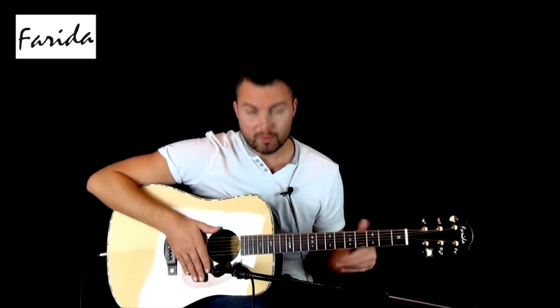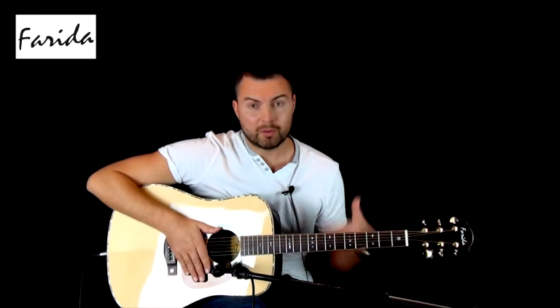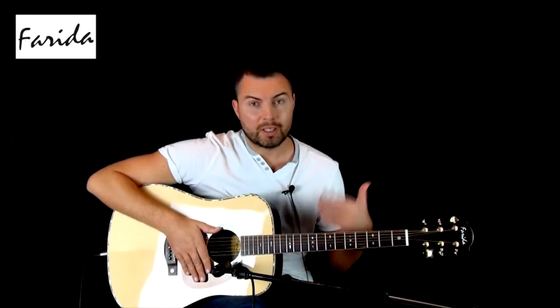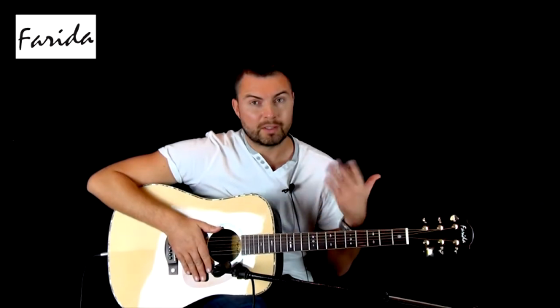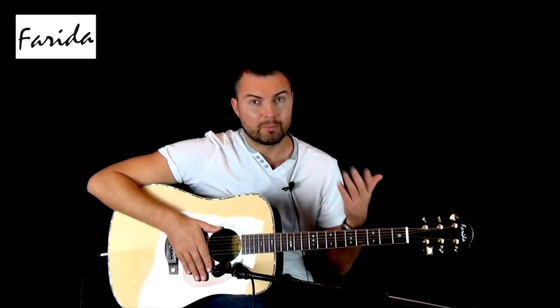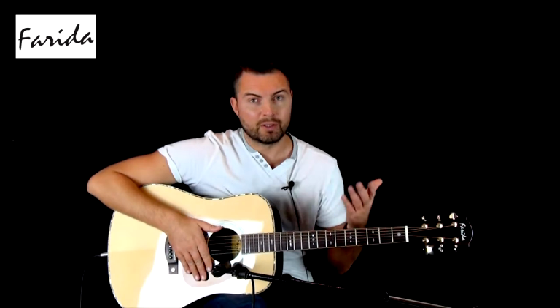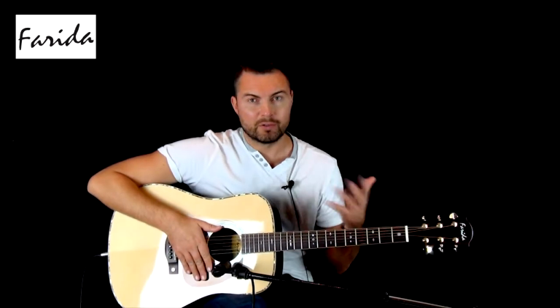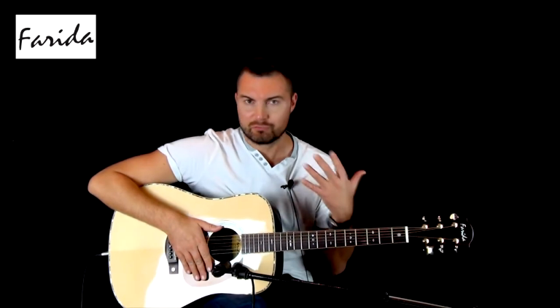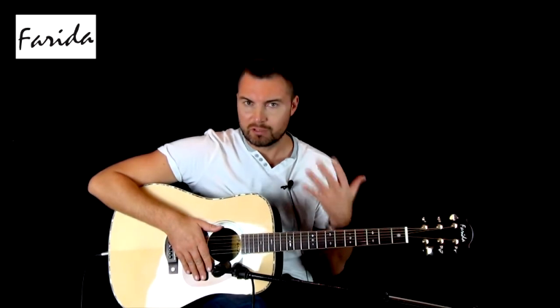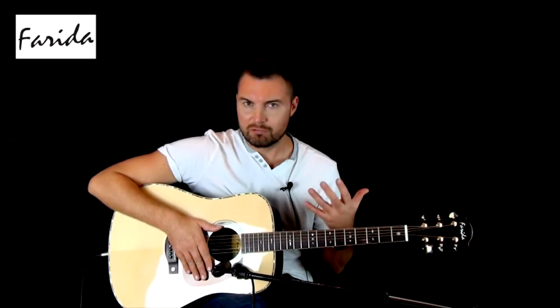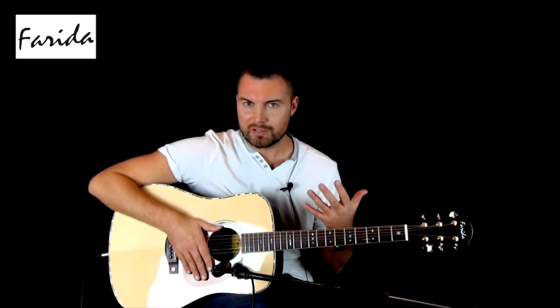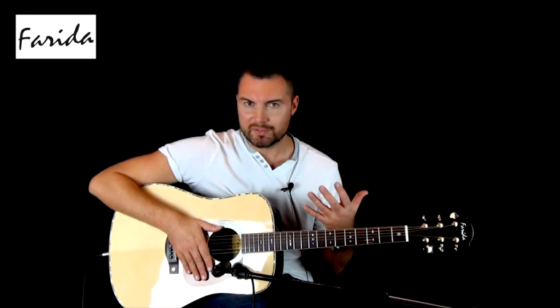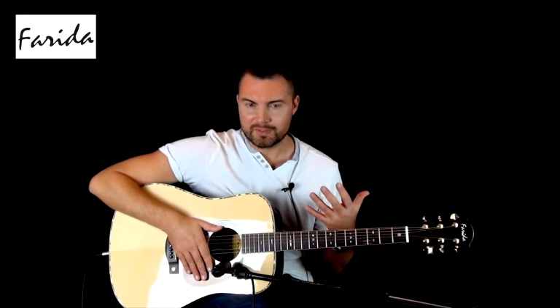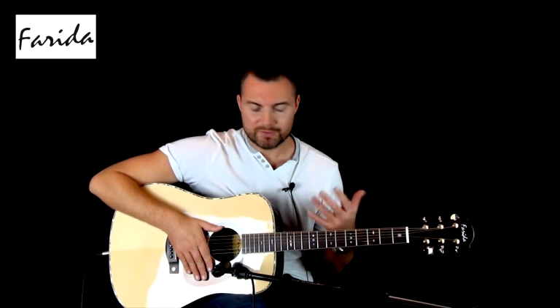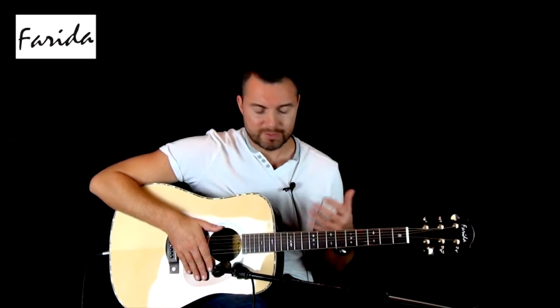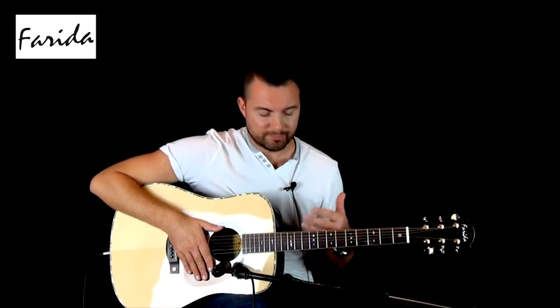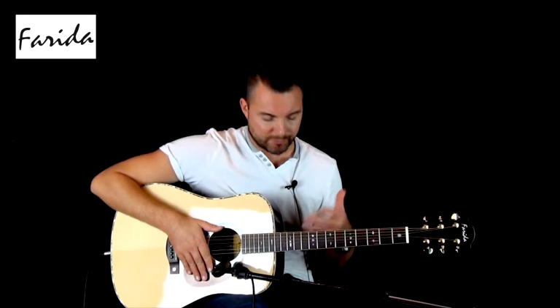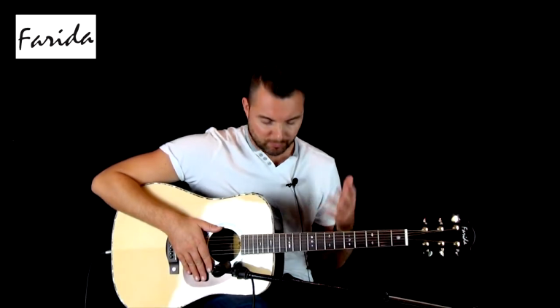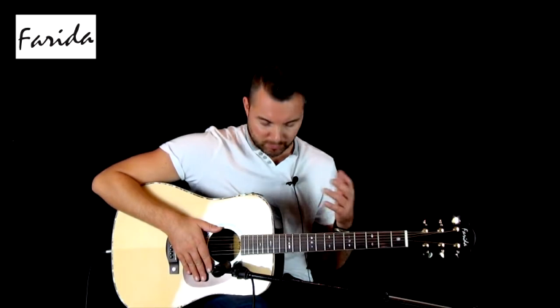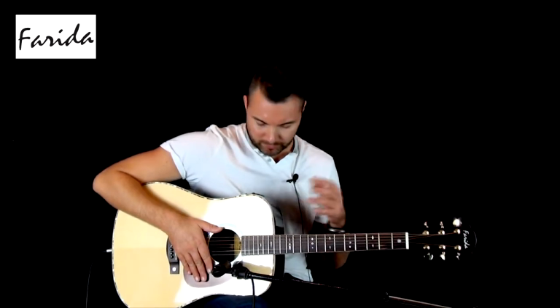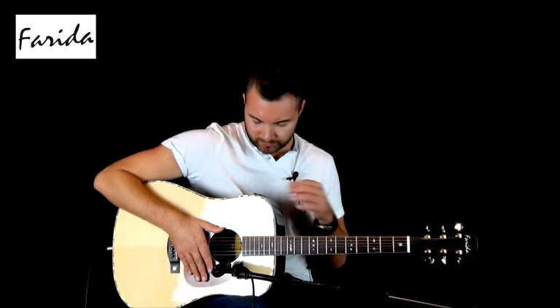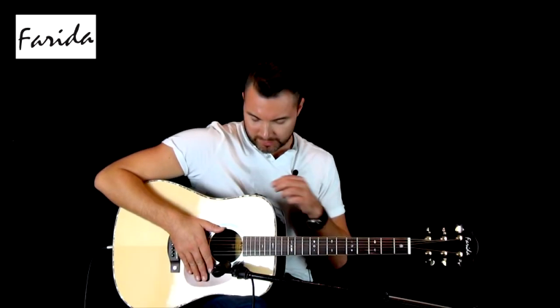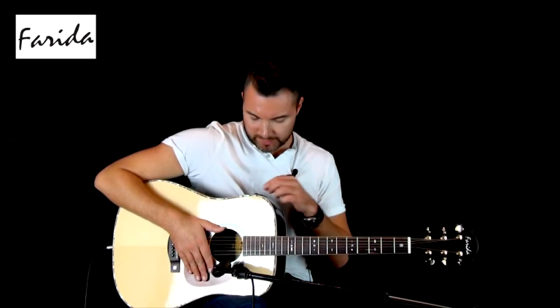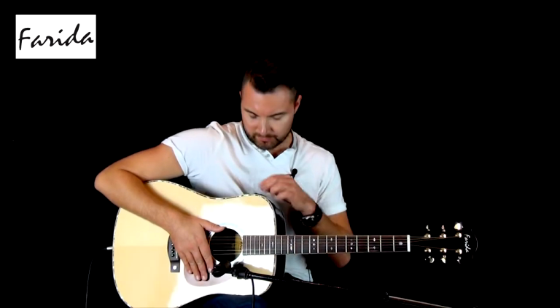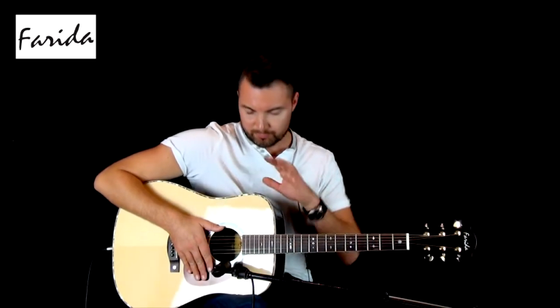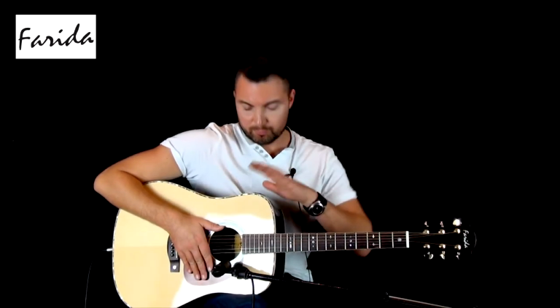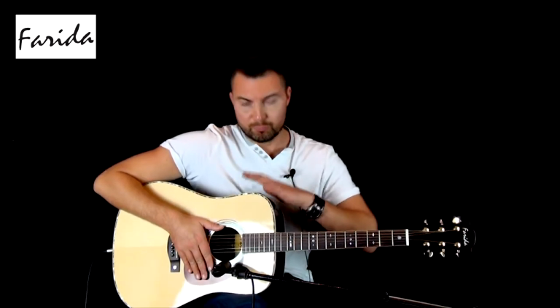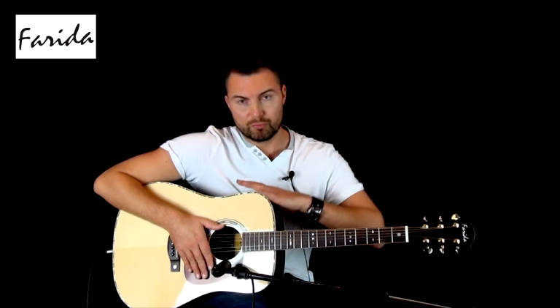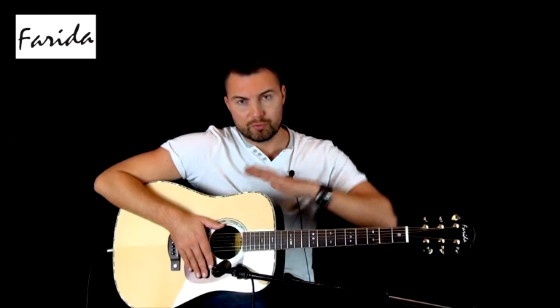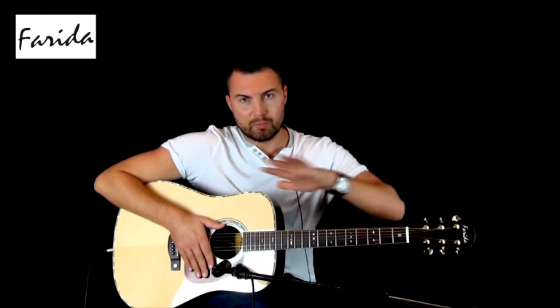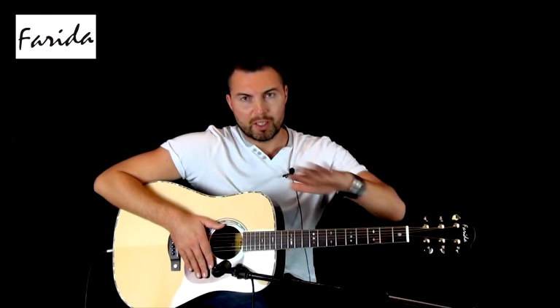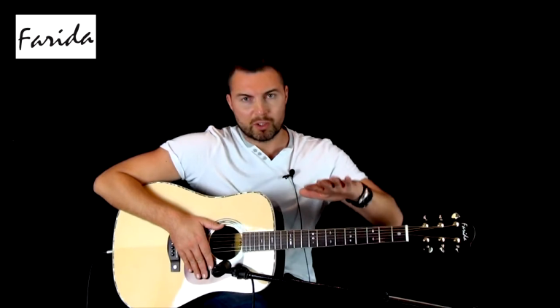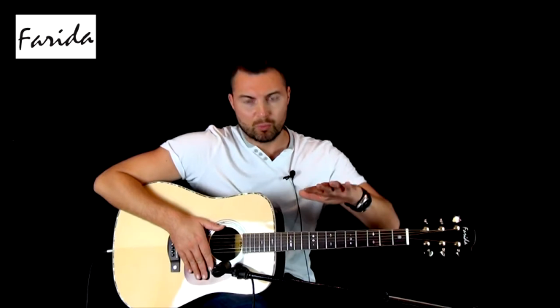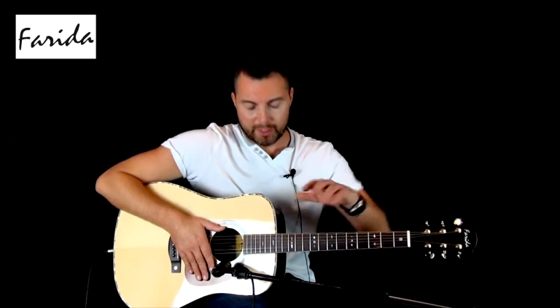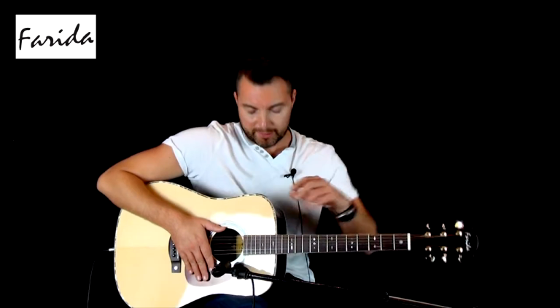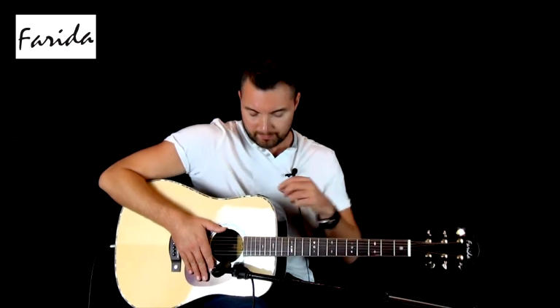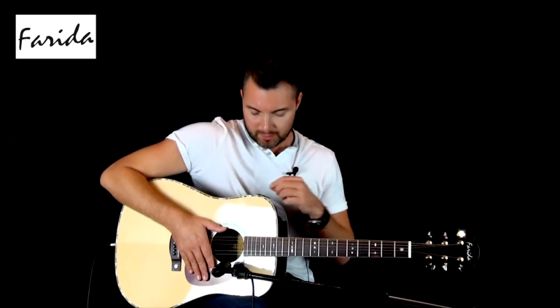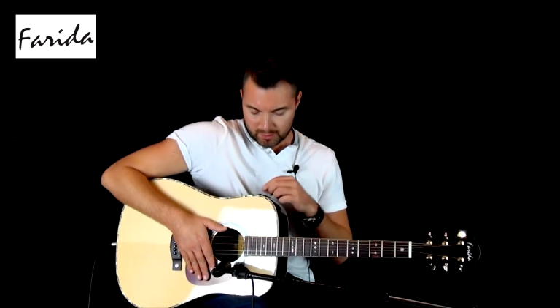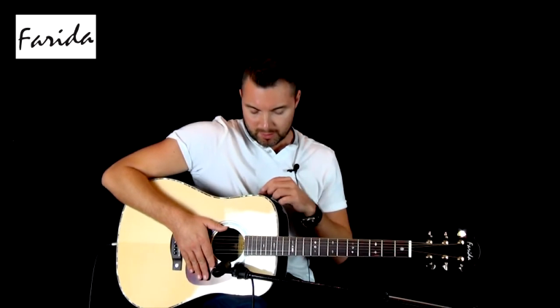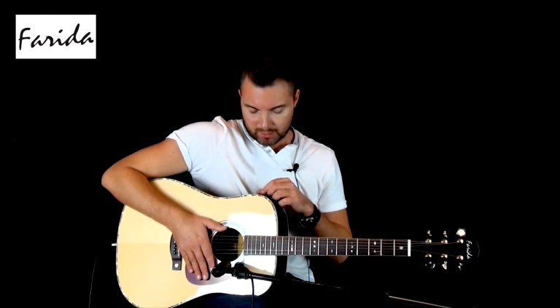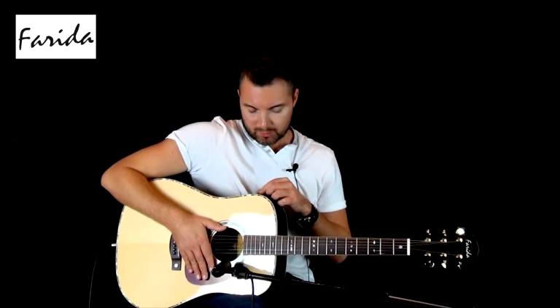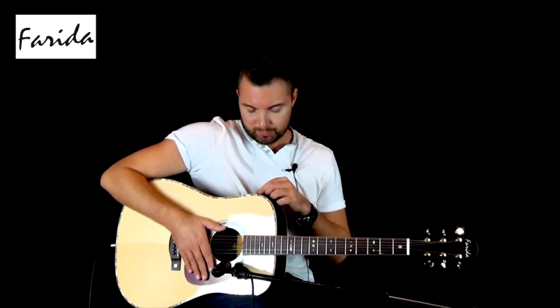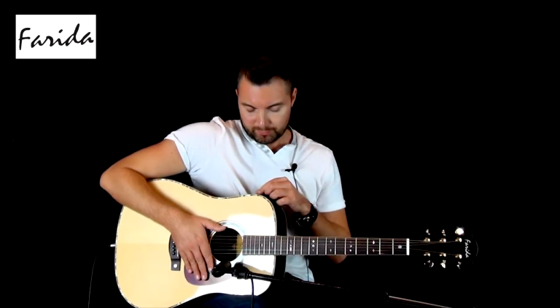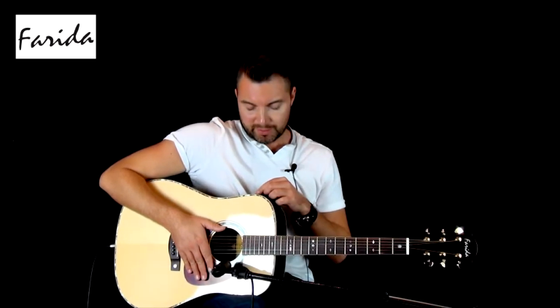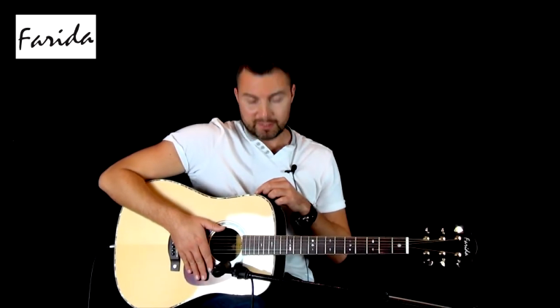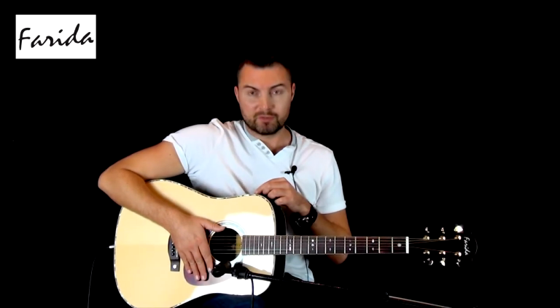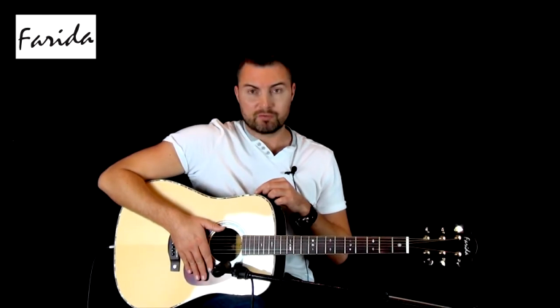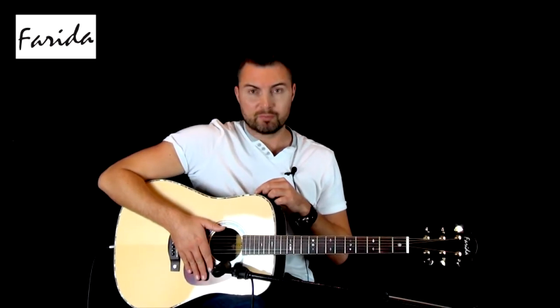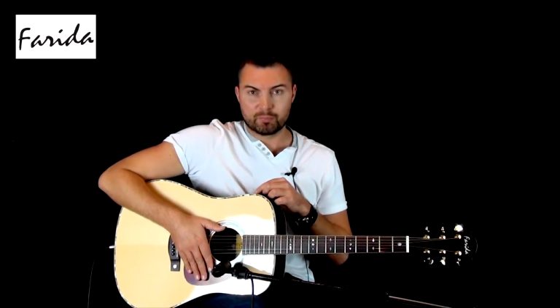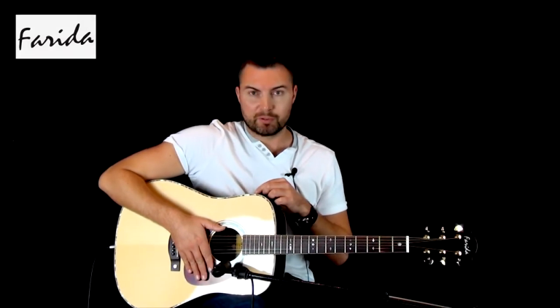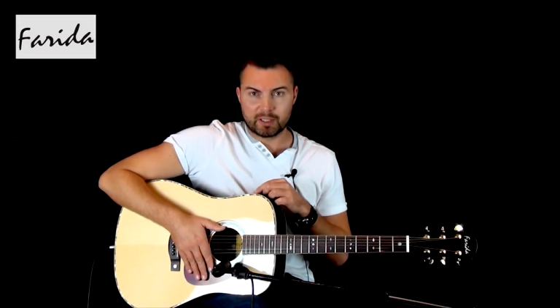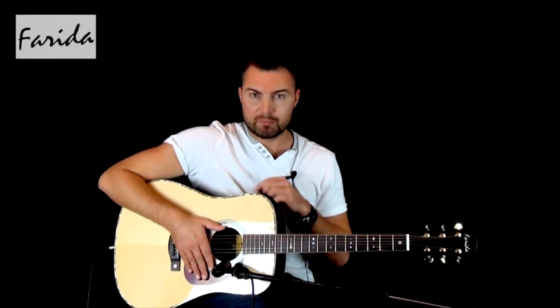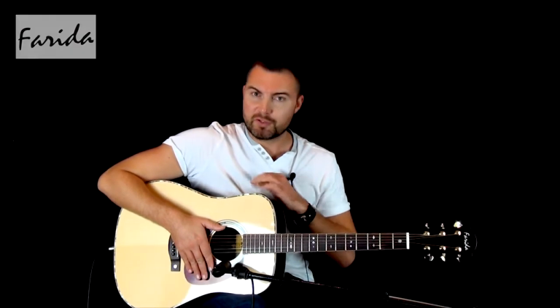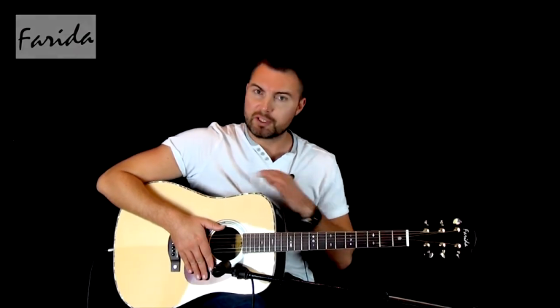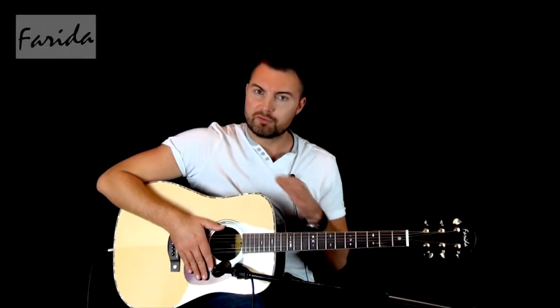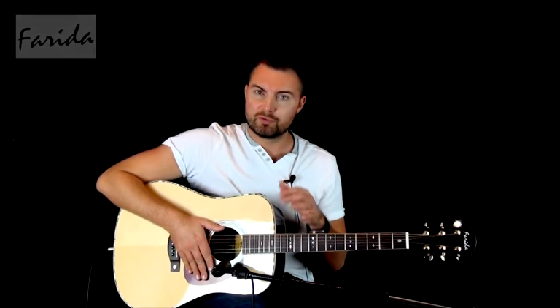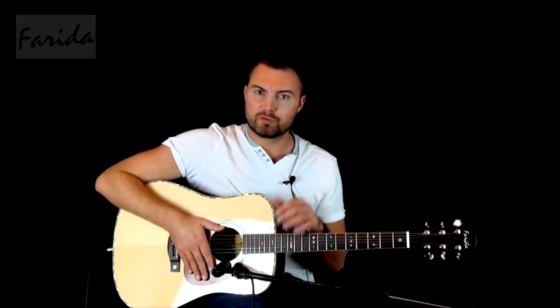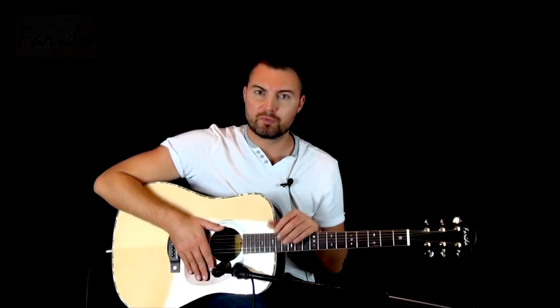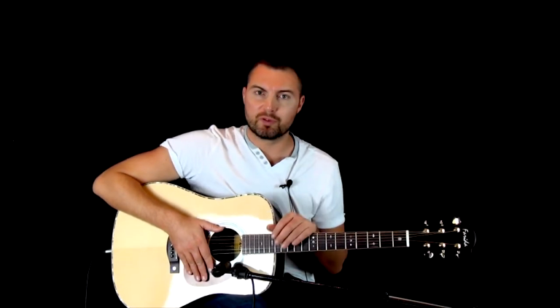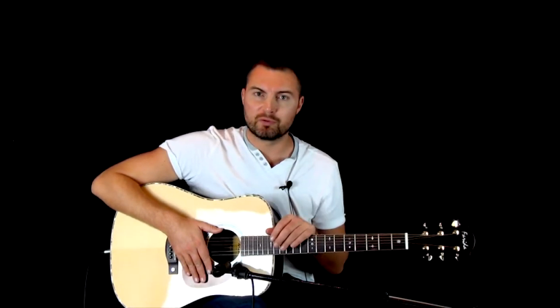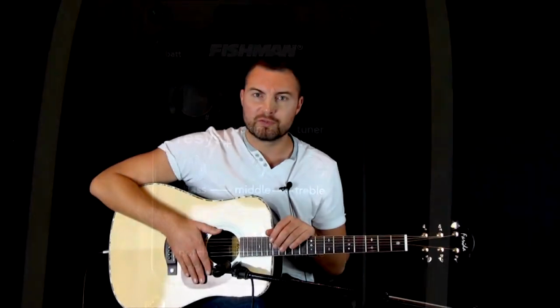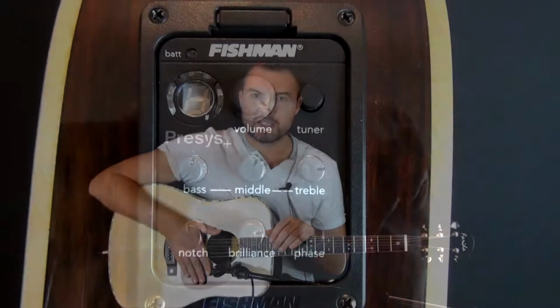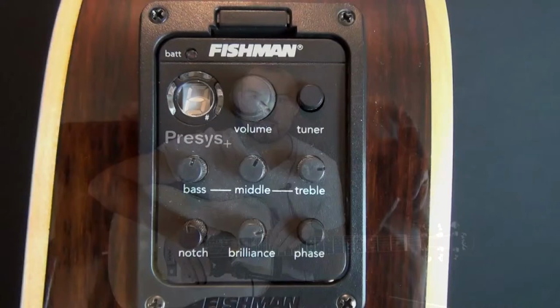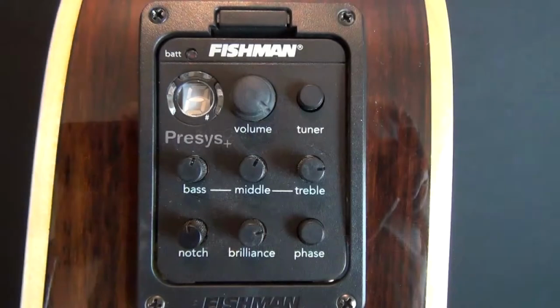Okay, there we are — it's really resonant, isn't it? So what I'll do now is move the mic away and bring in some of the preamp and take you through some of those settings.